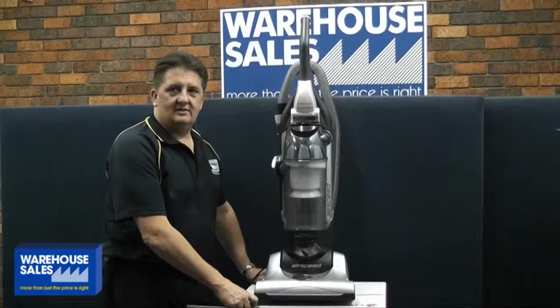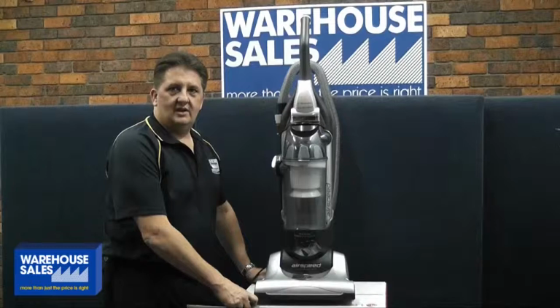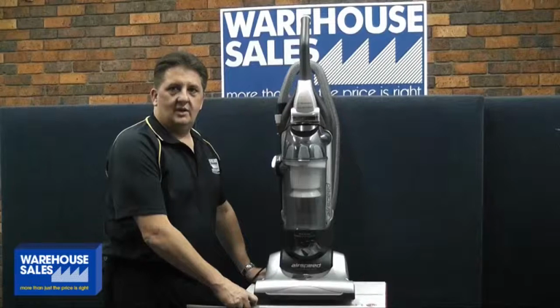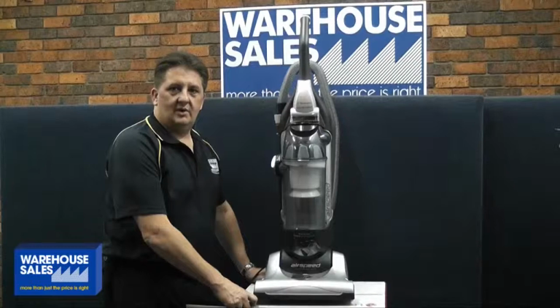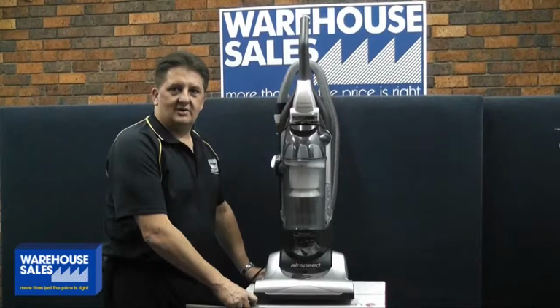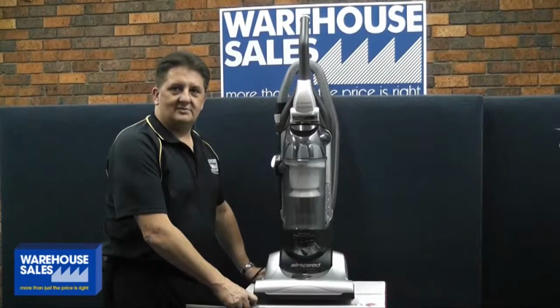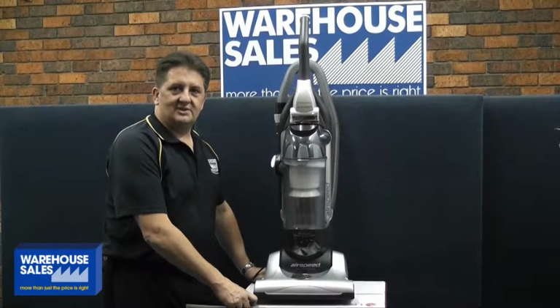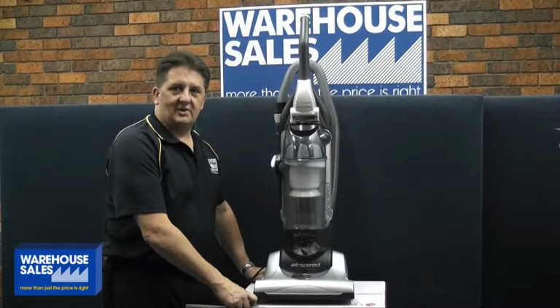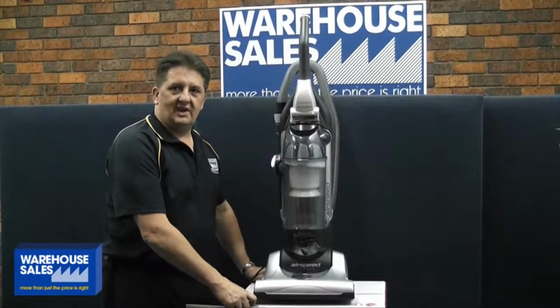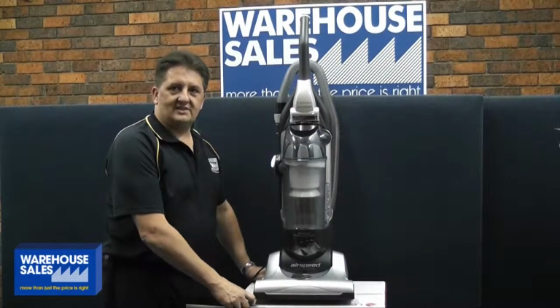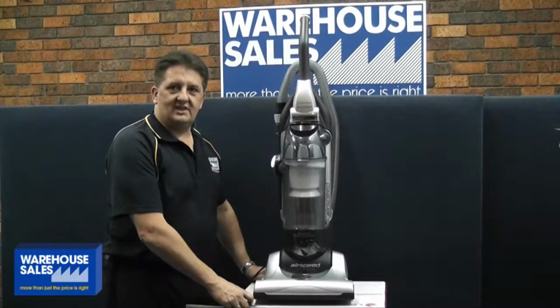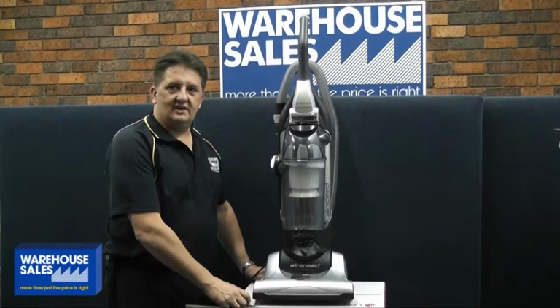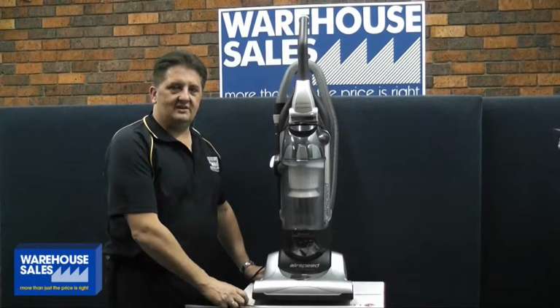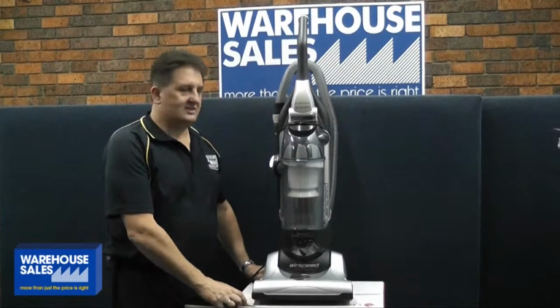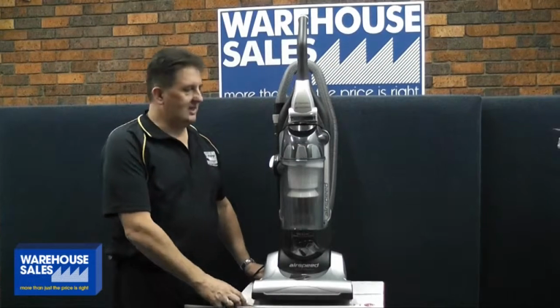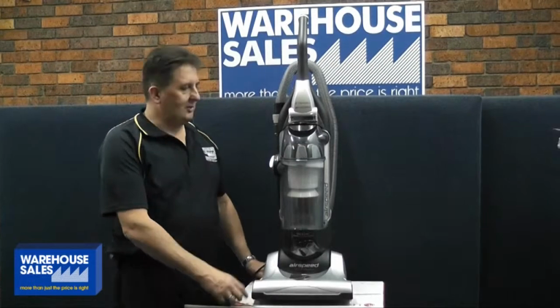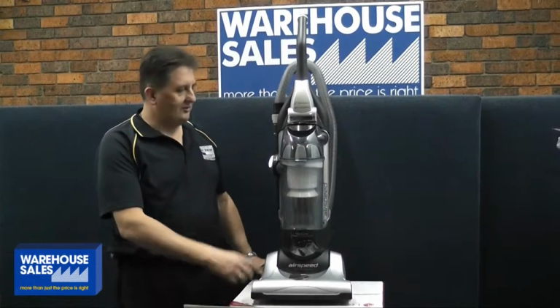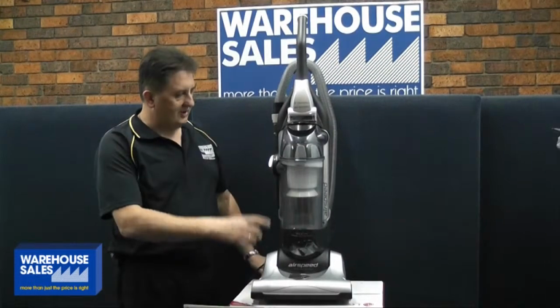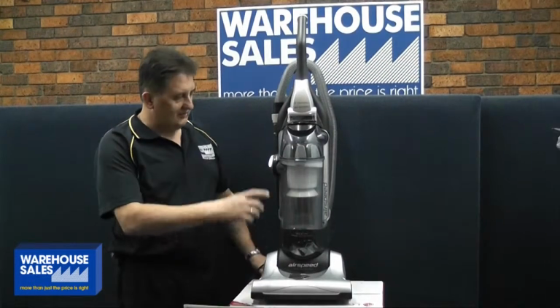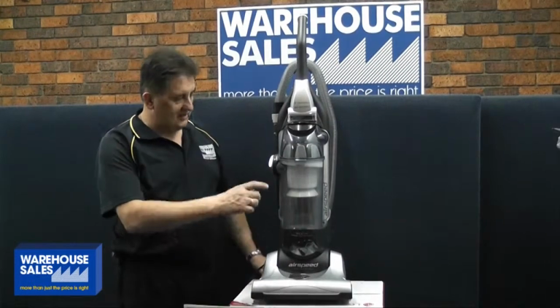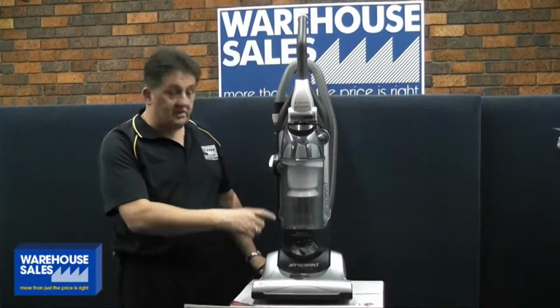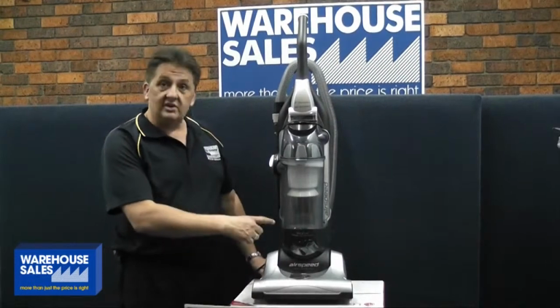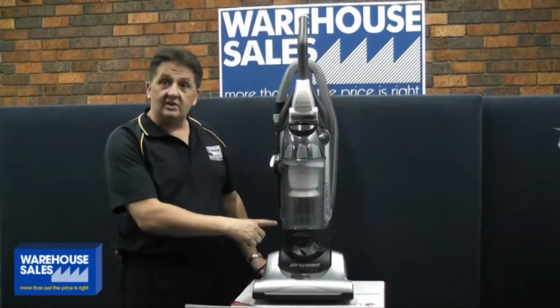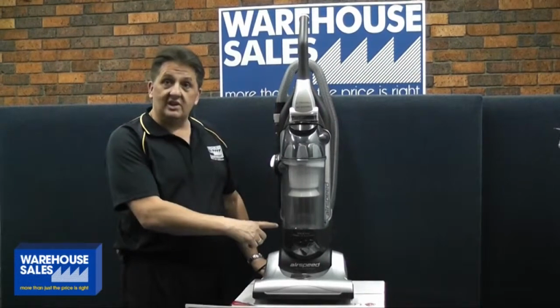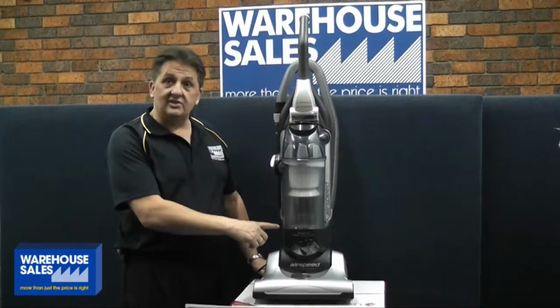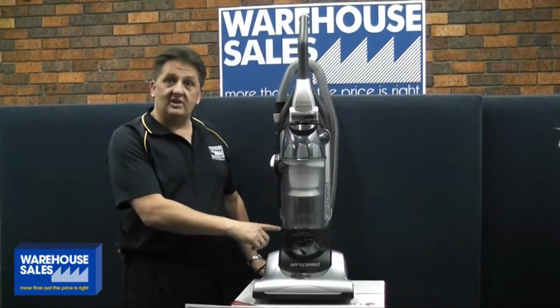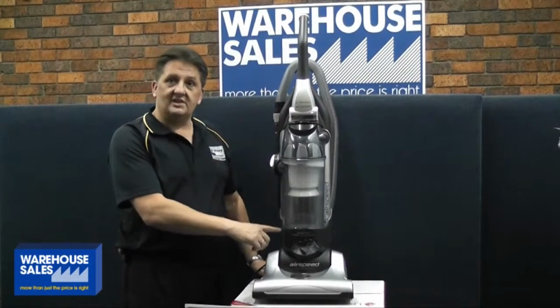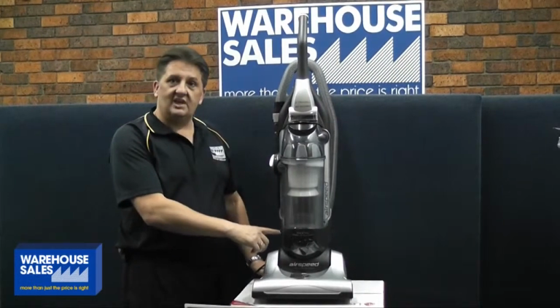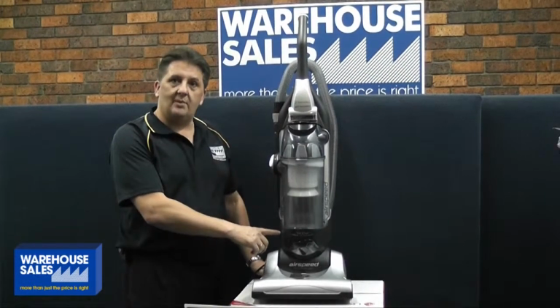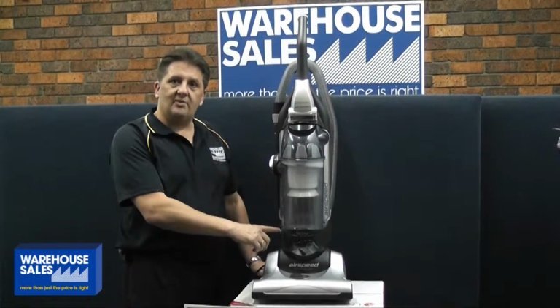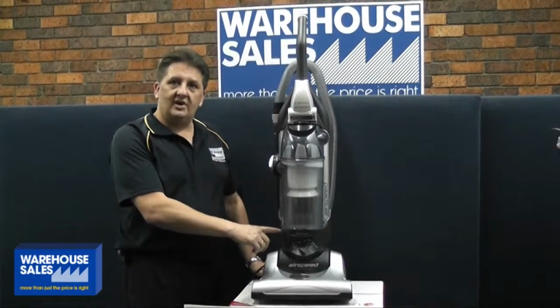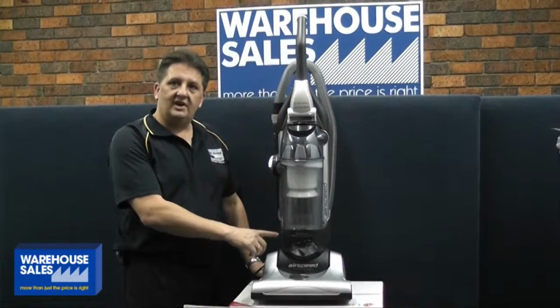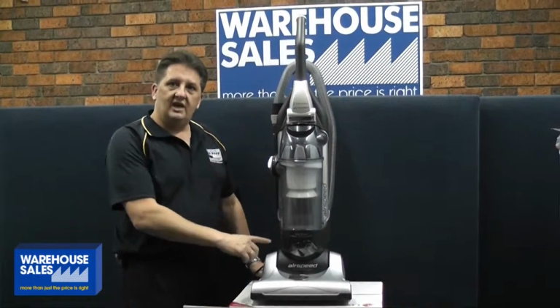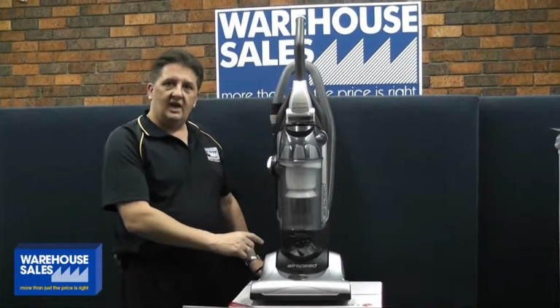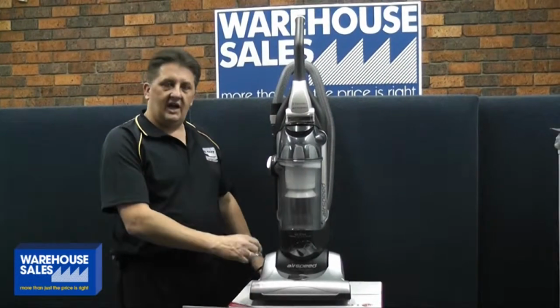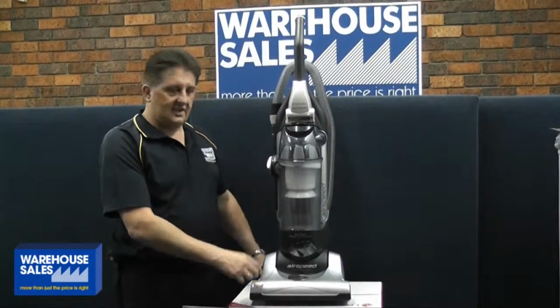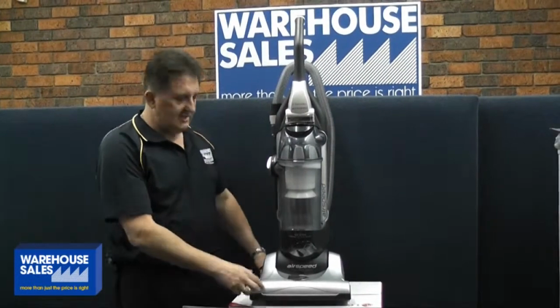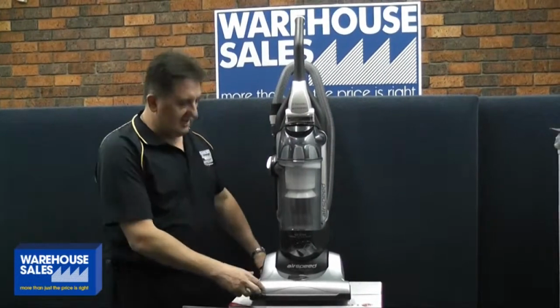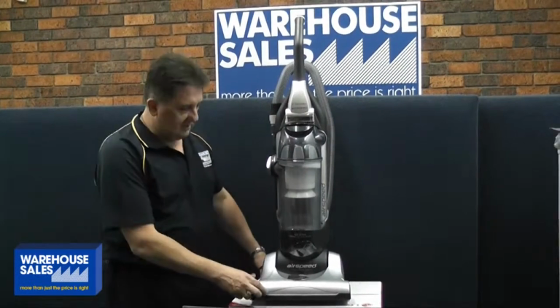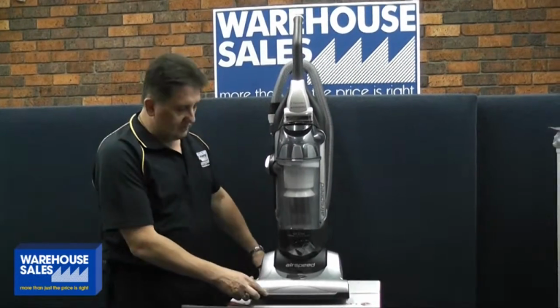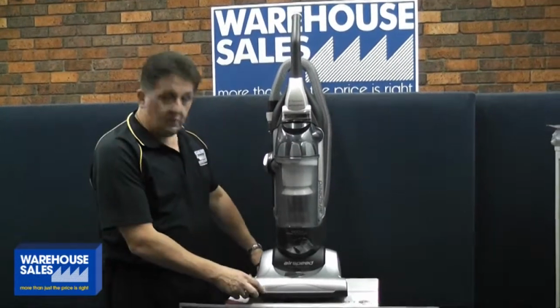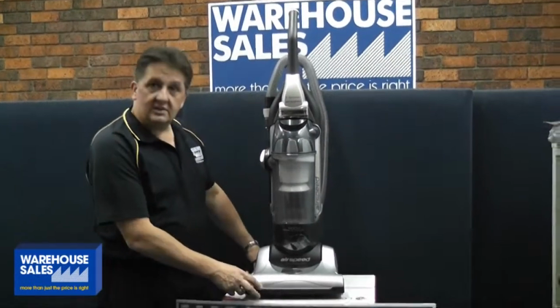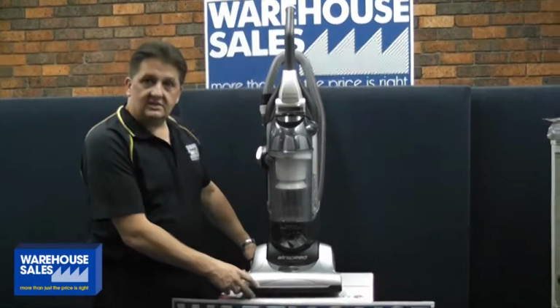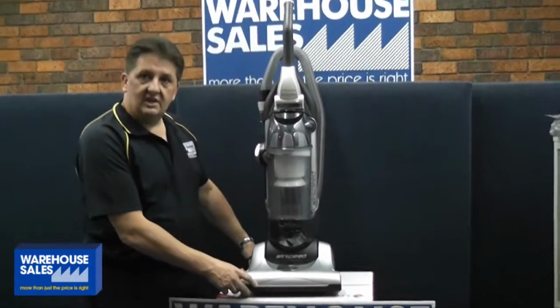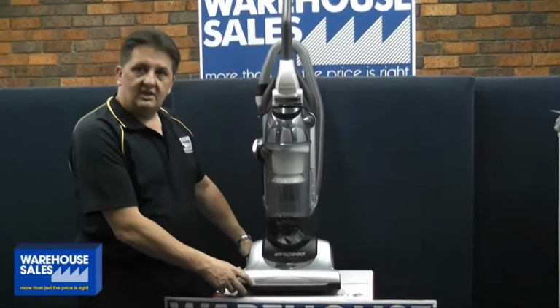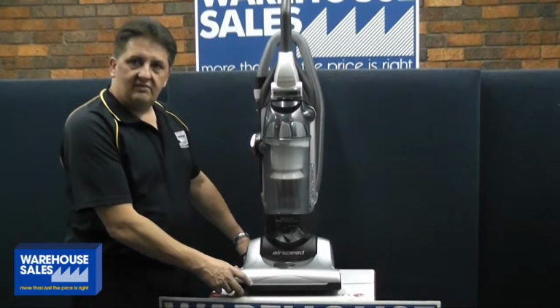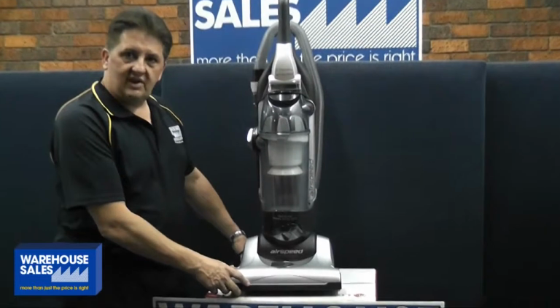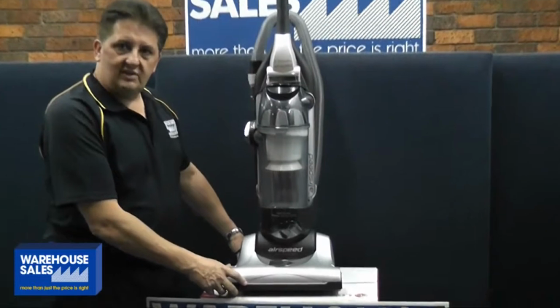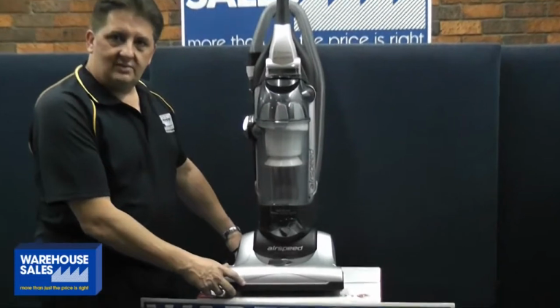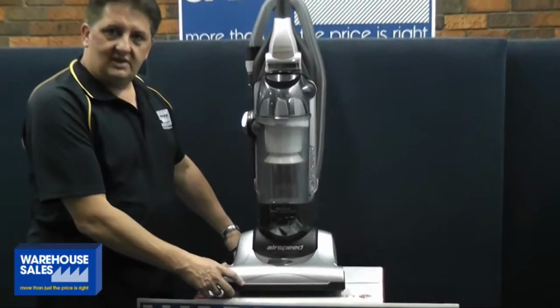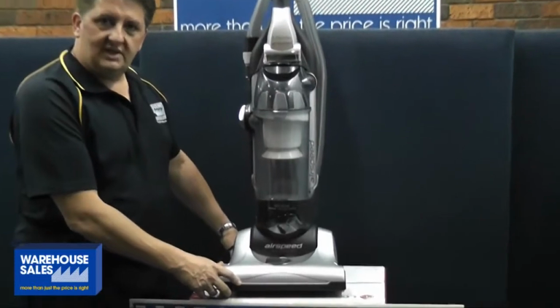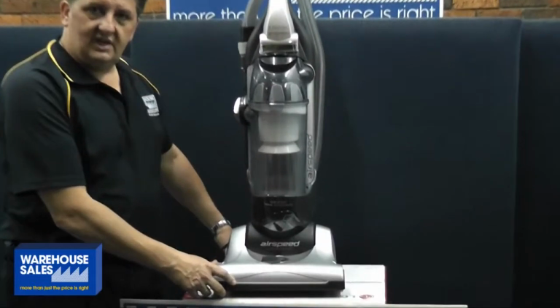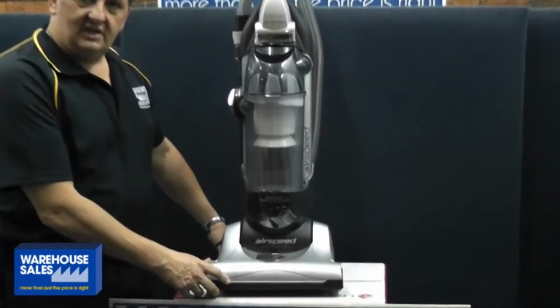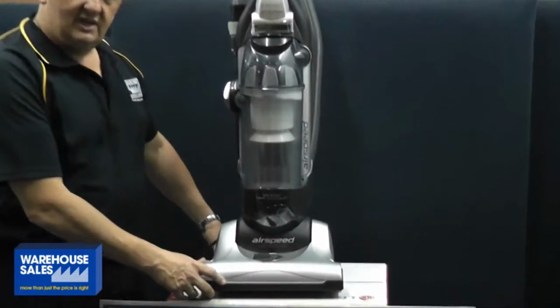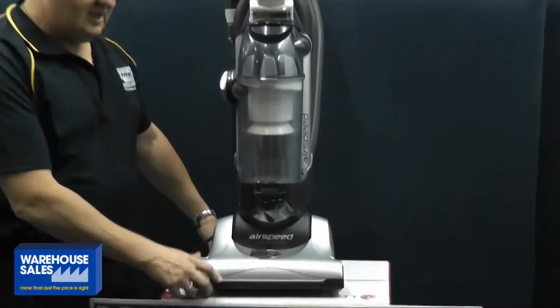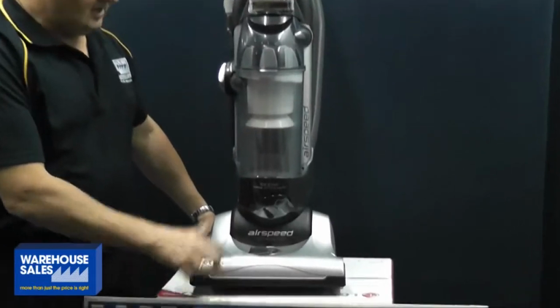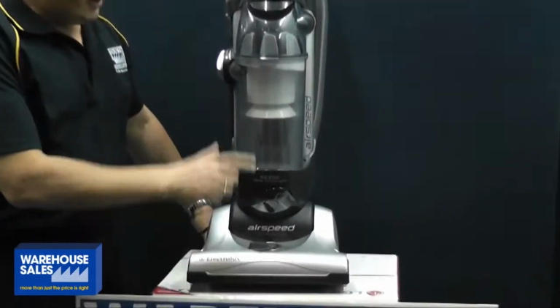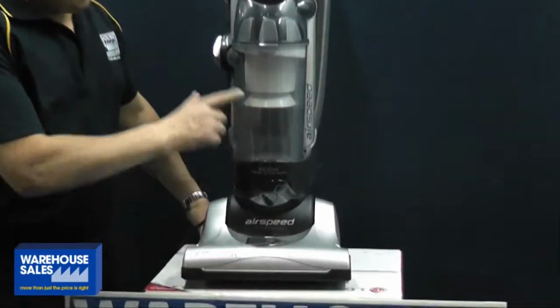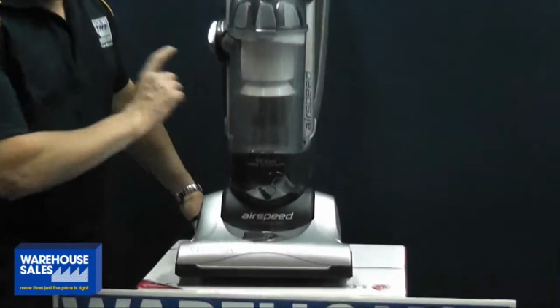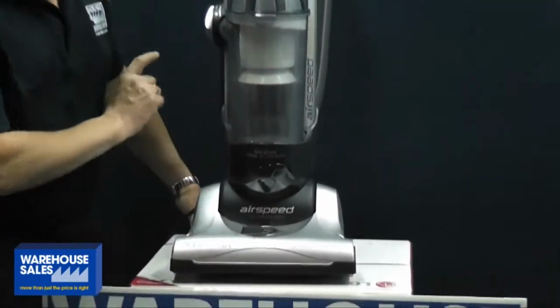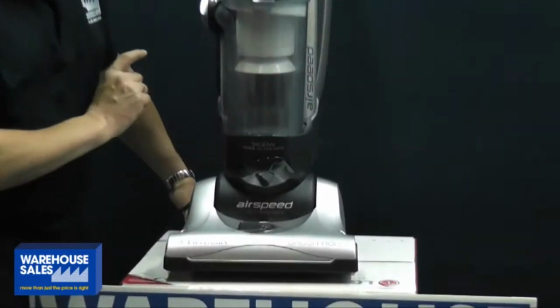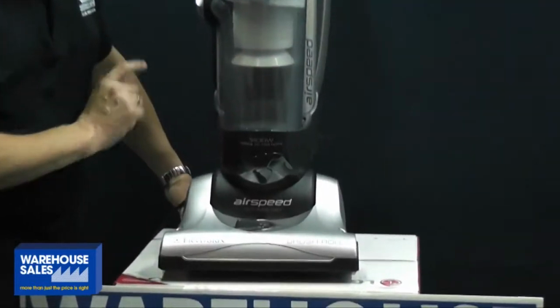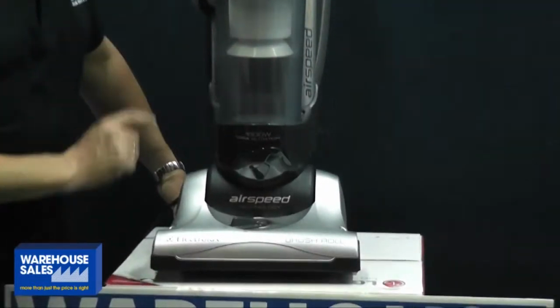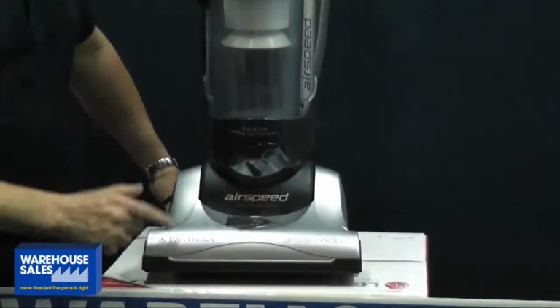Welcome to Warehouse Sales. Today we've got for you the new Electrolux Upright 1800 Watt Vacuum Cleaner. Great little cleaner.